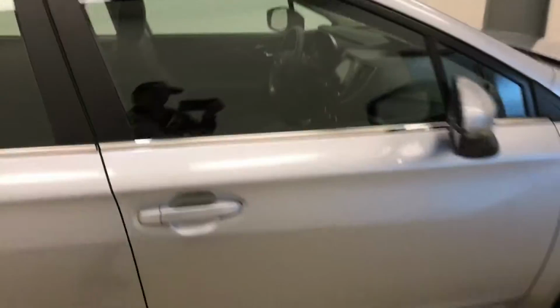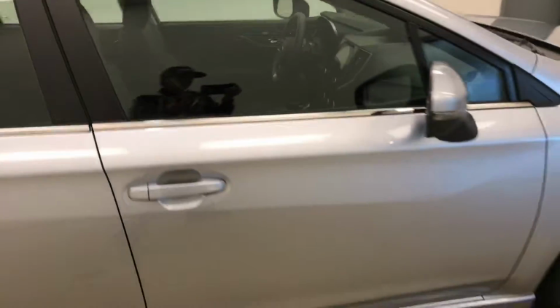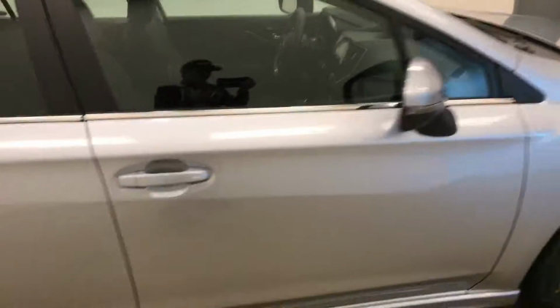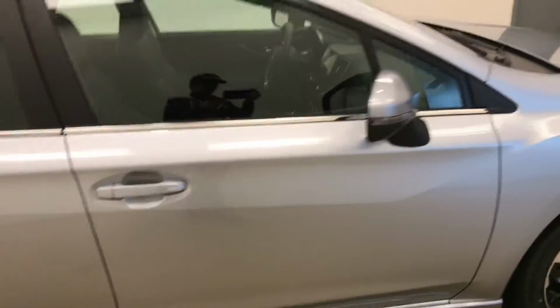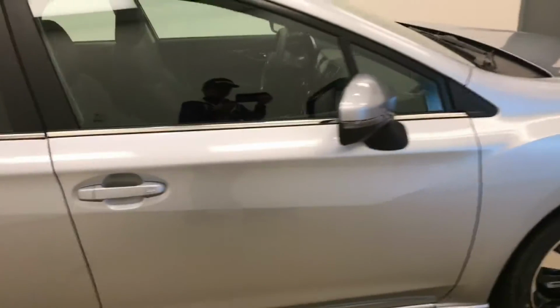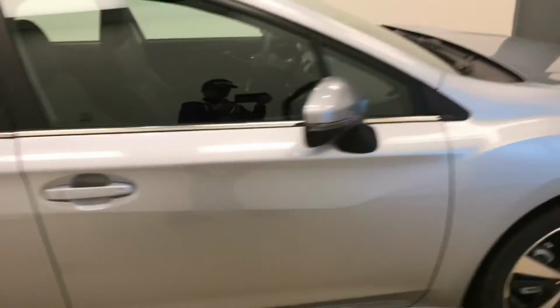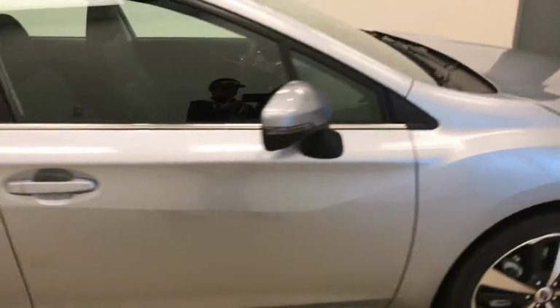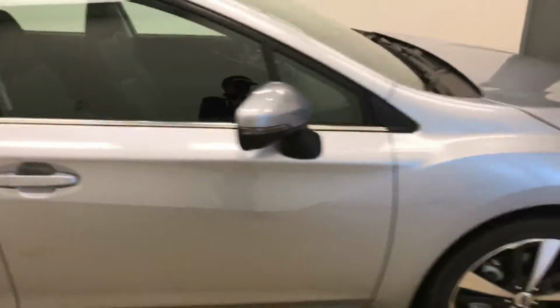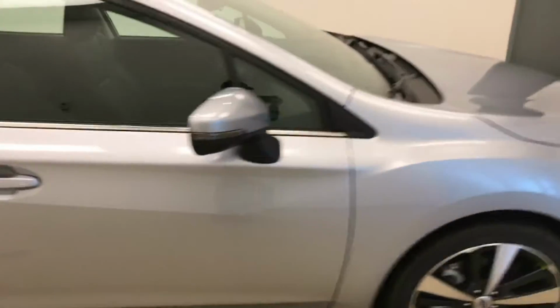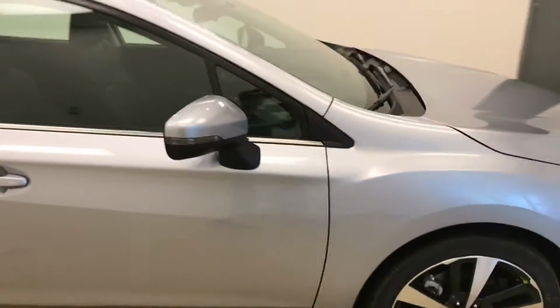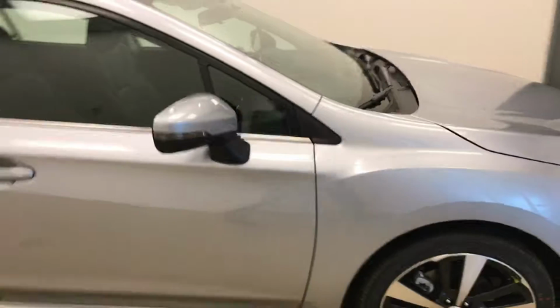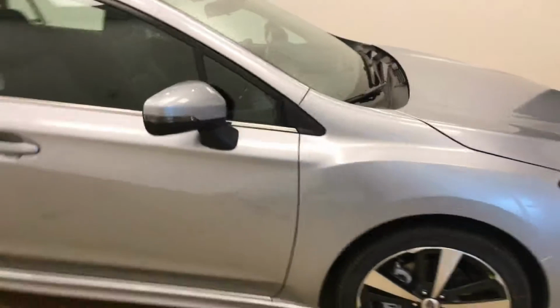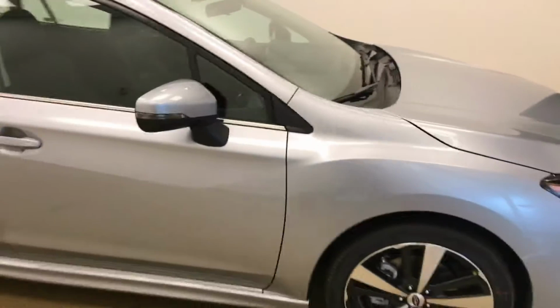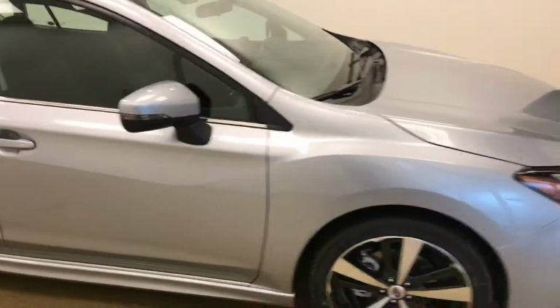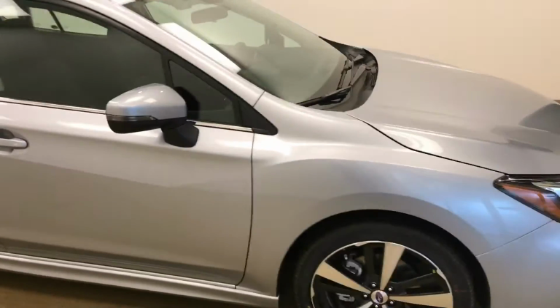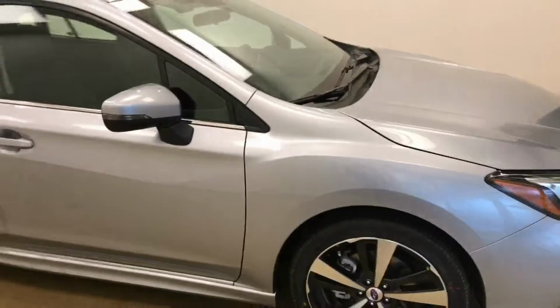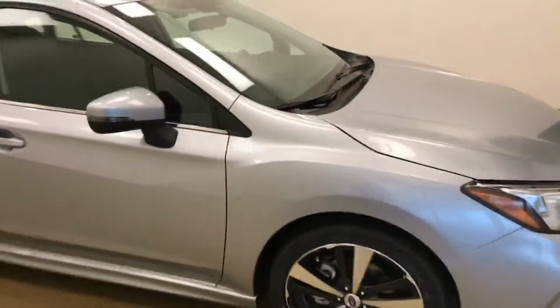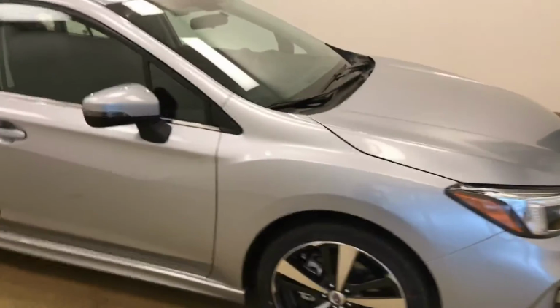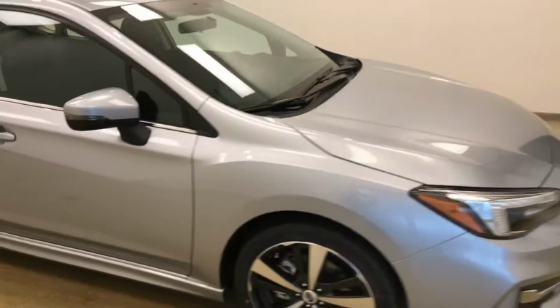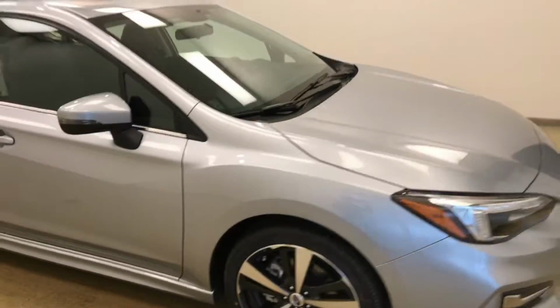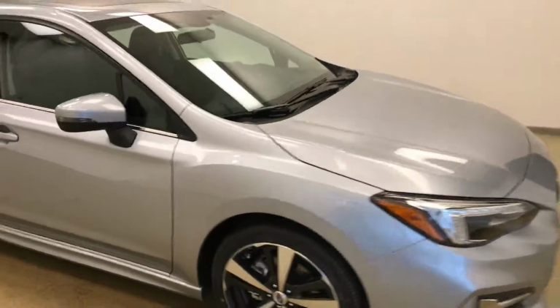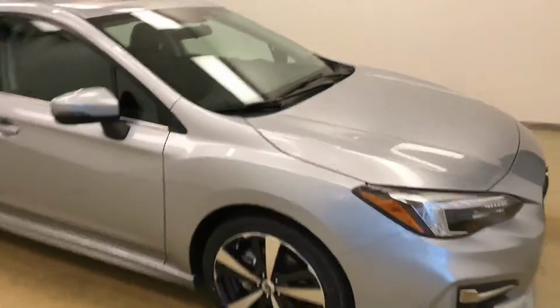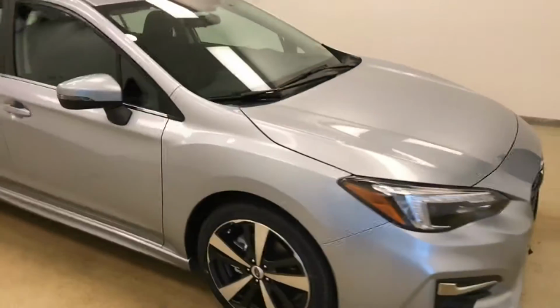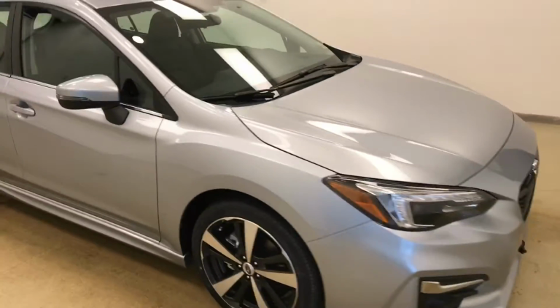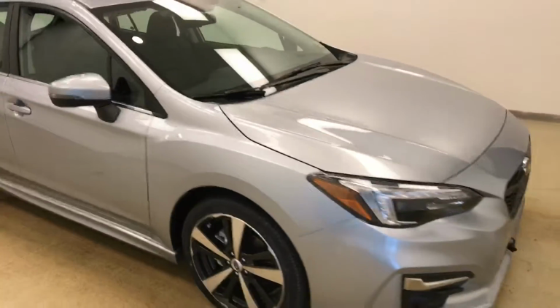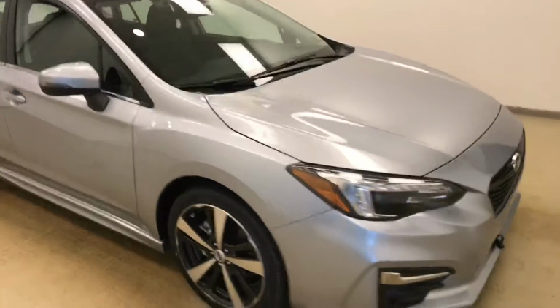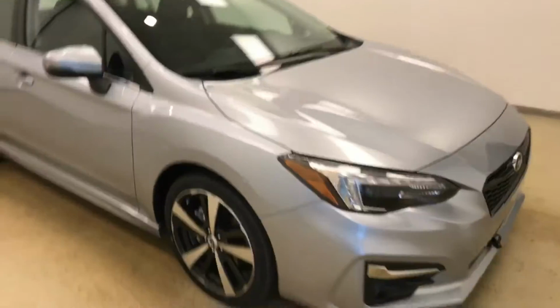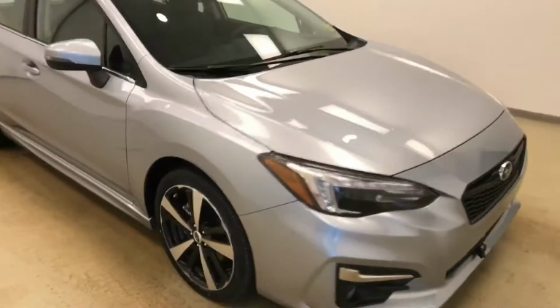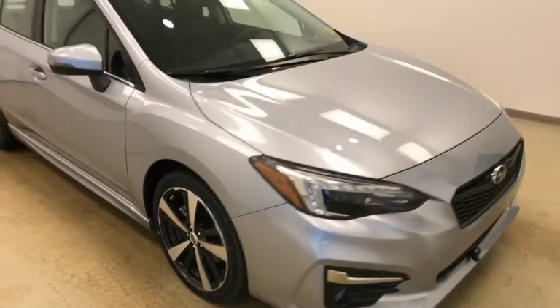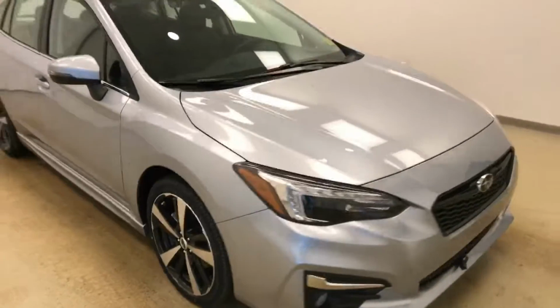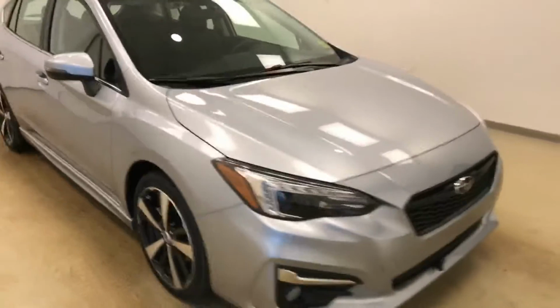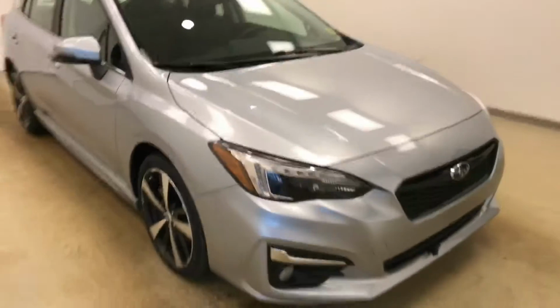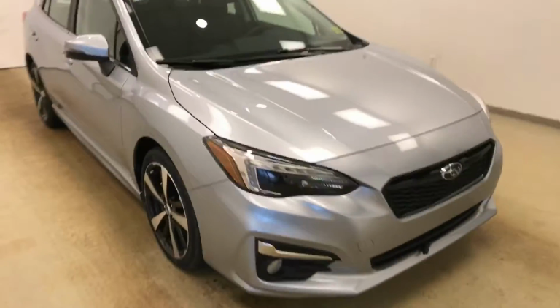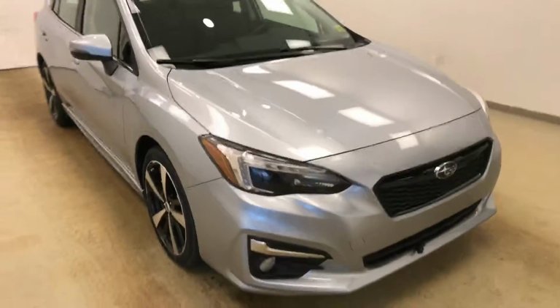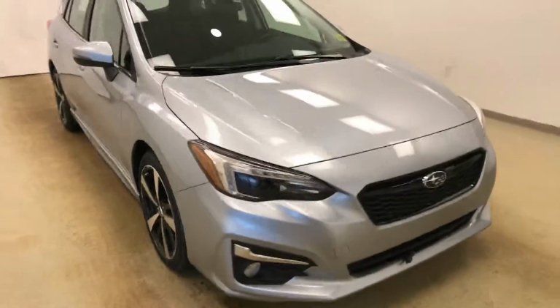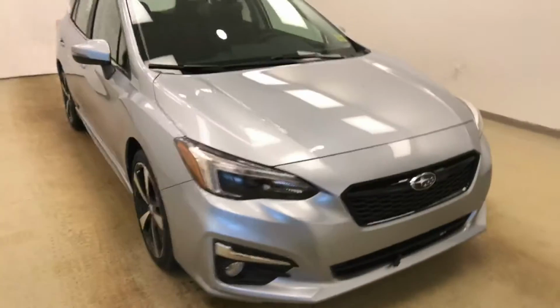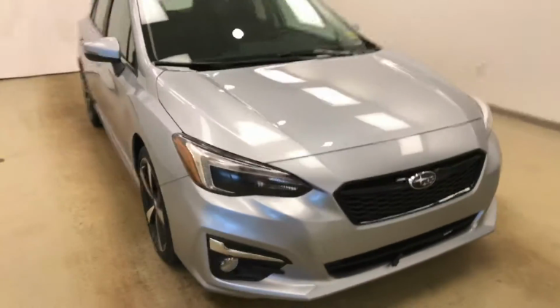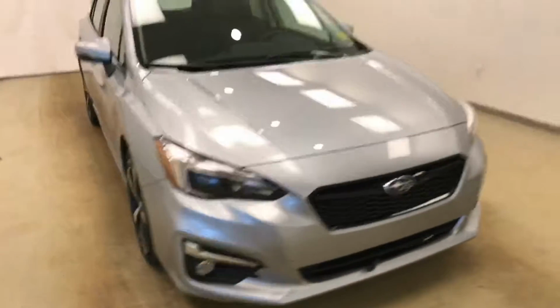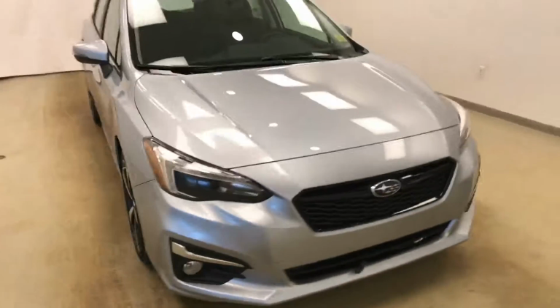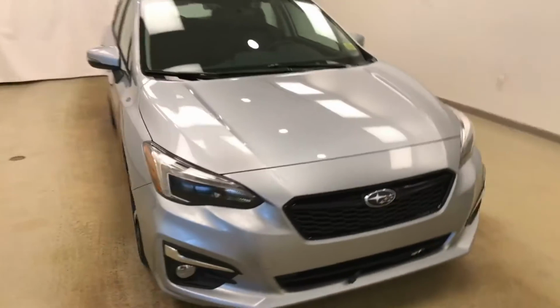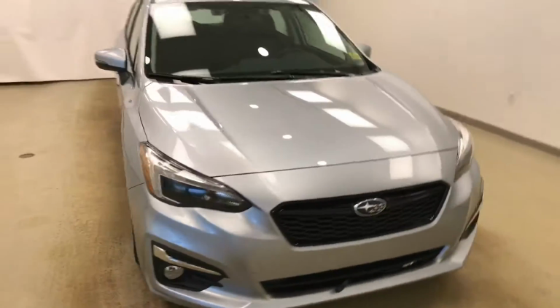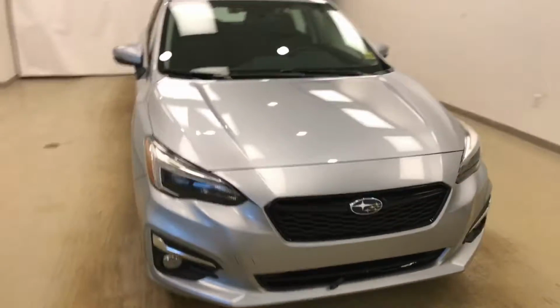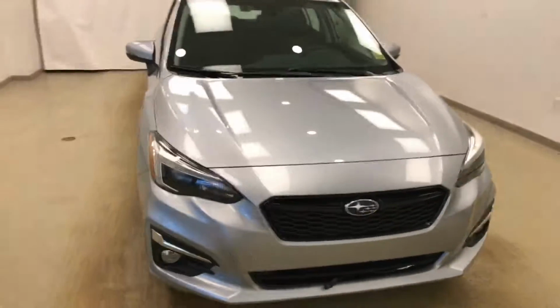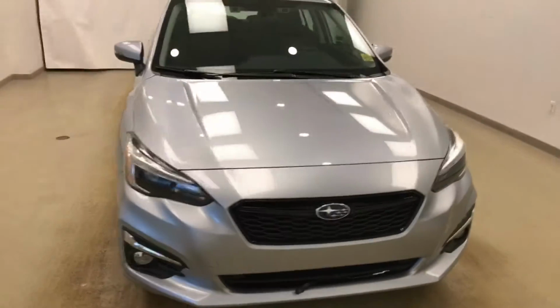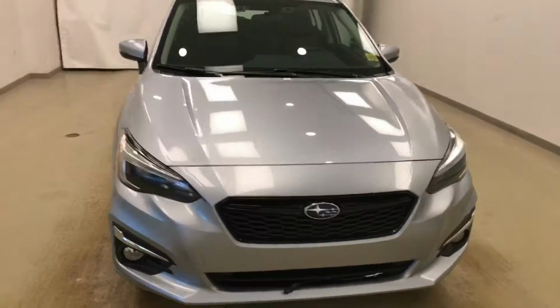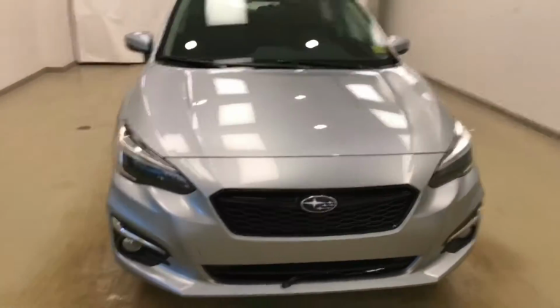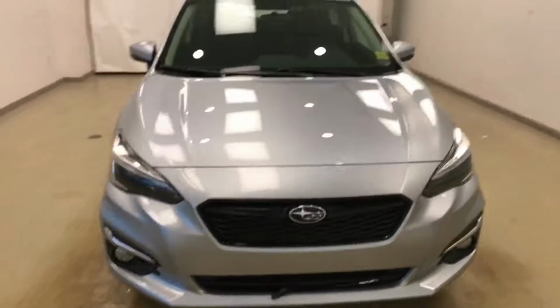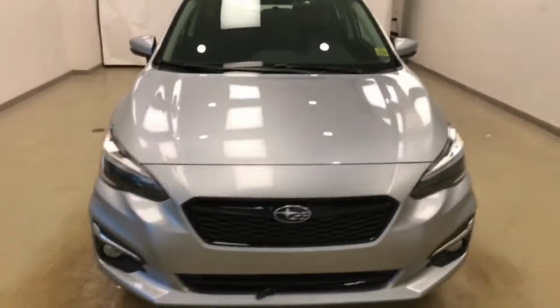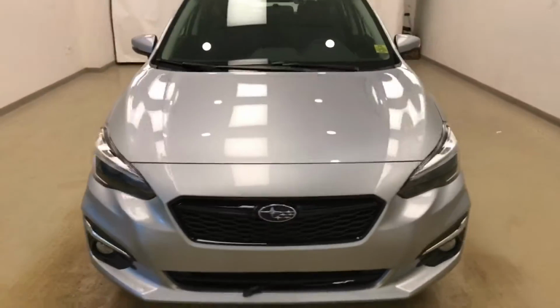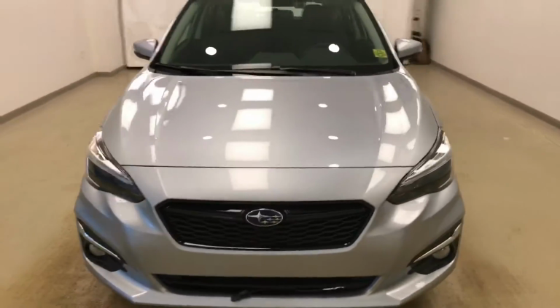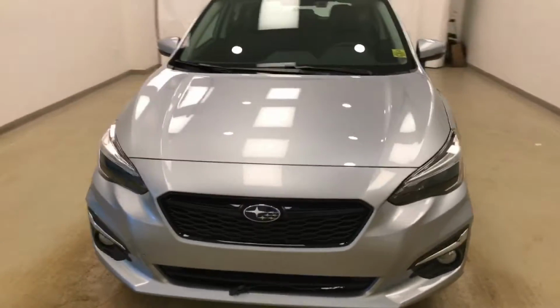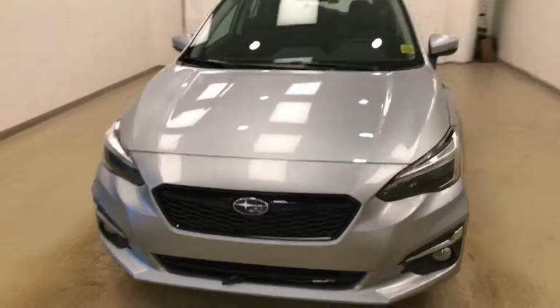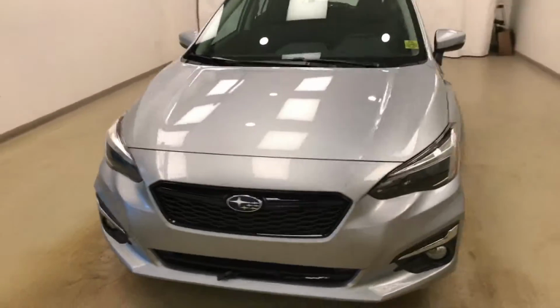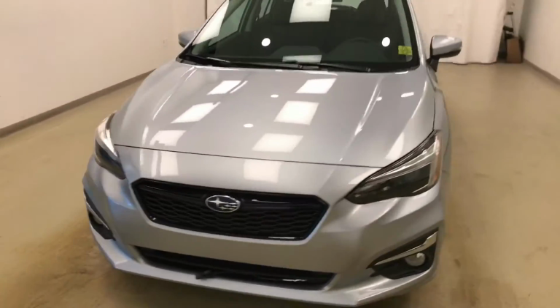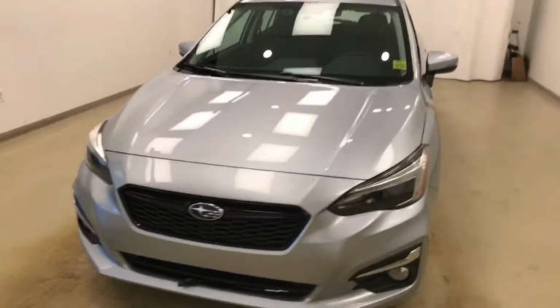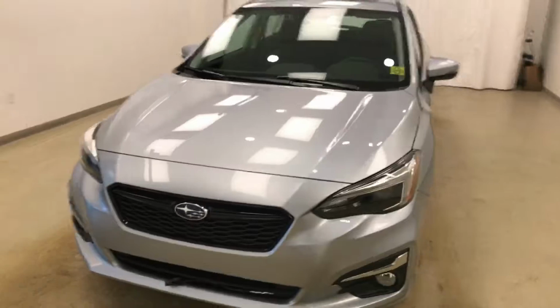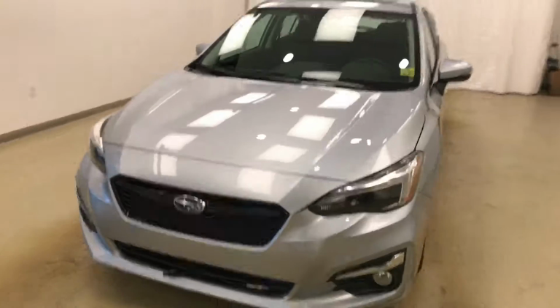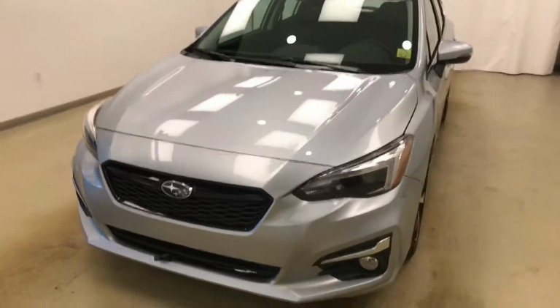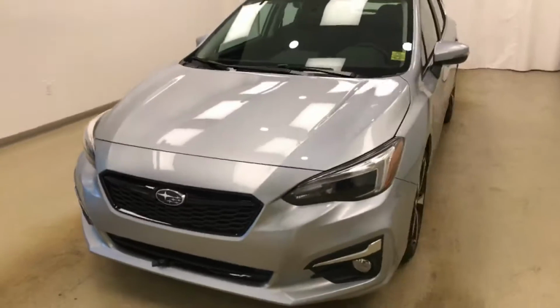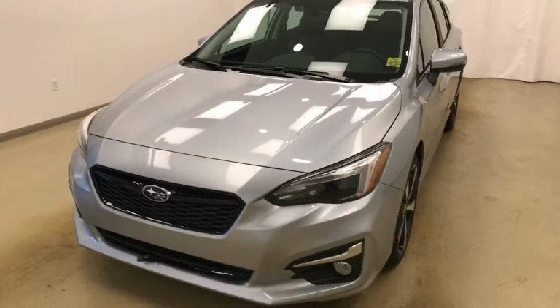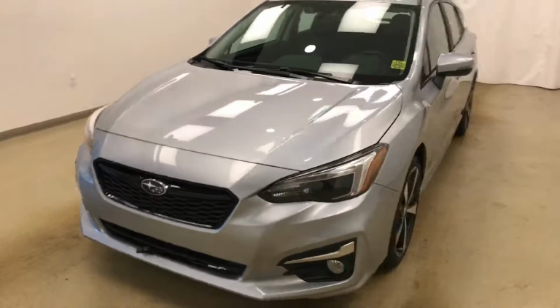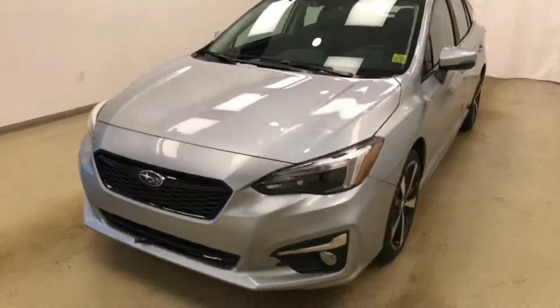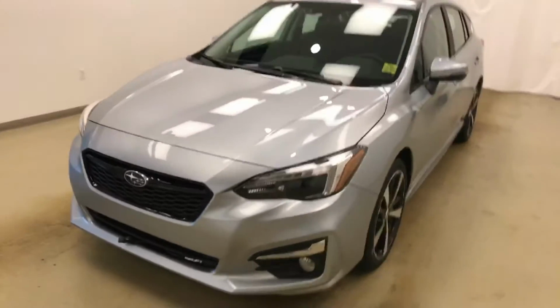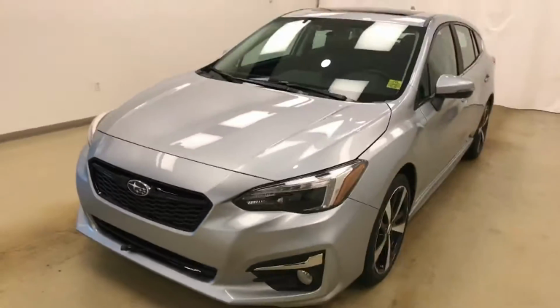60-40 split bench seats with center armrest cup holders, and you can fold seats down for more storage space. Once again the stock number is 188606 on a 2018 Subaru Impreza and our exterior color is ice silver.